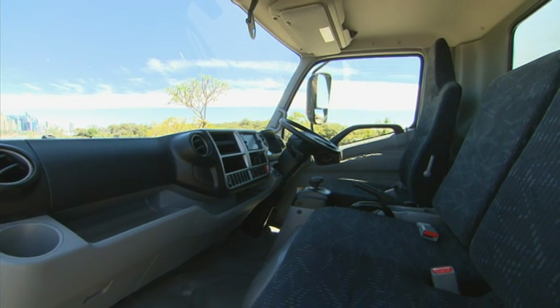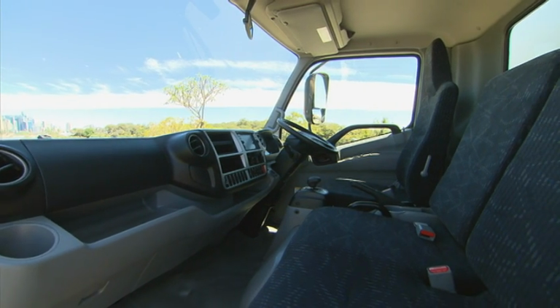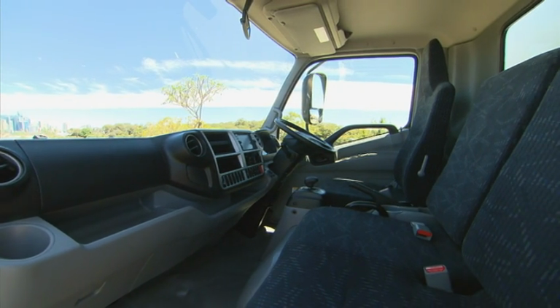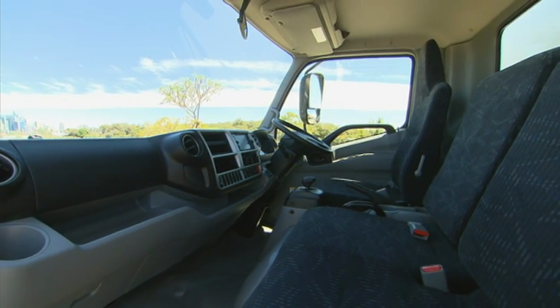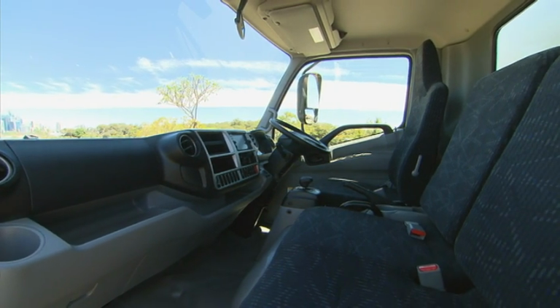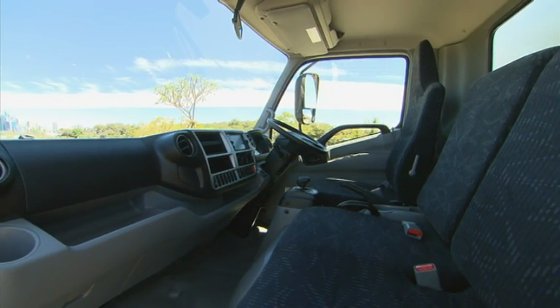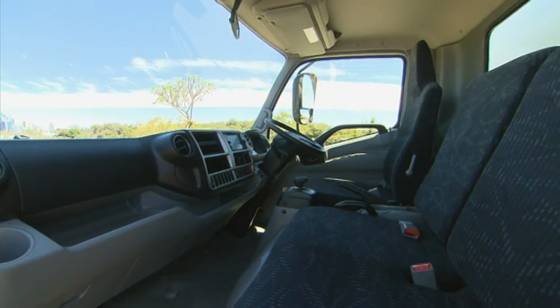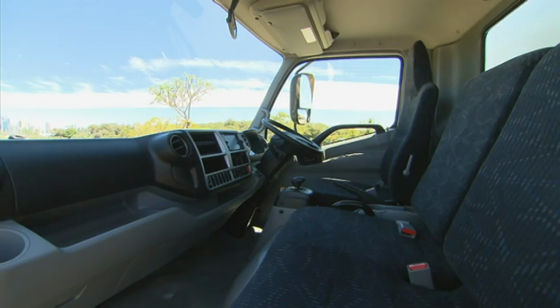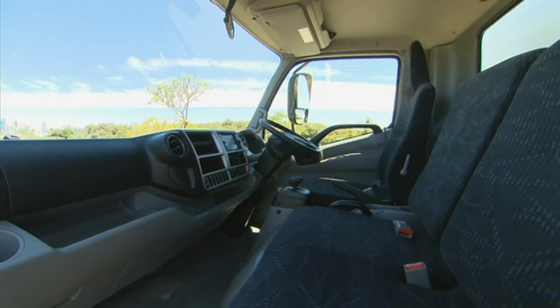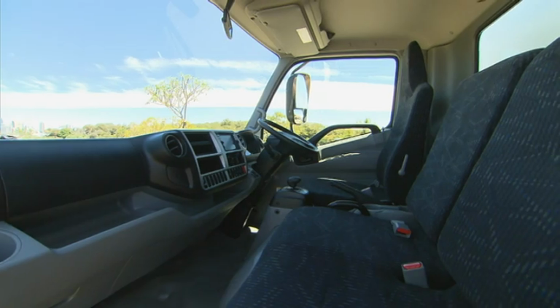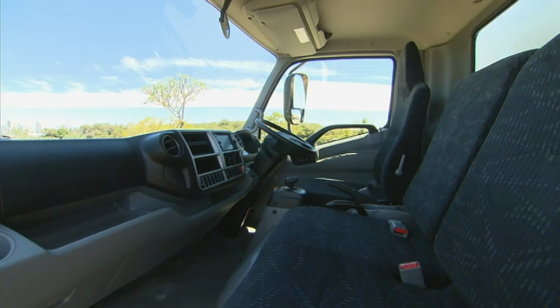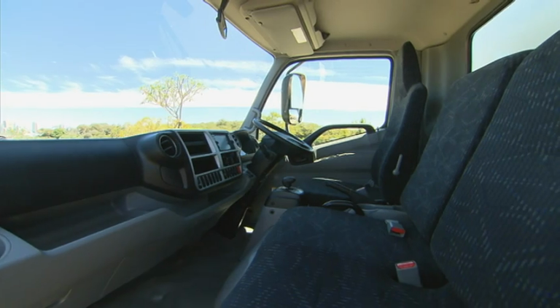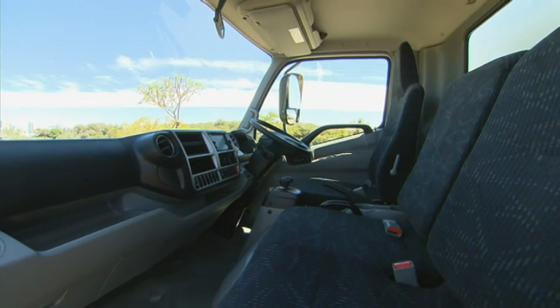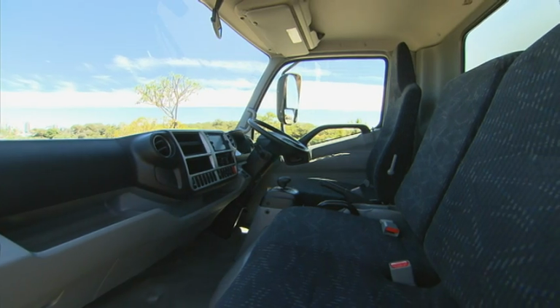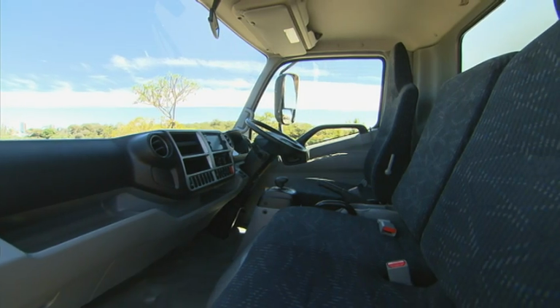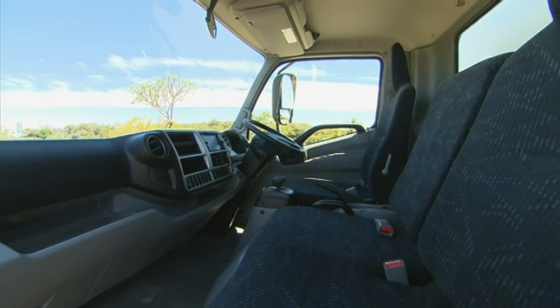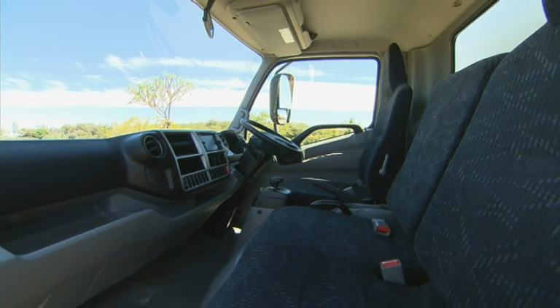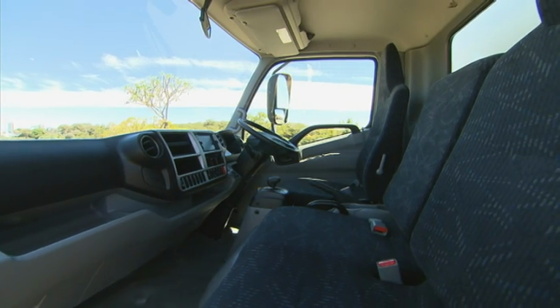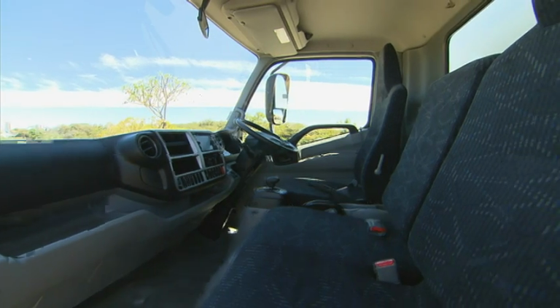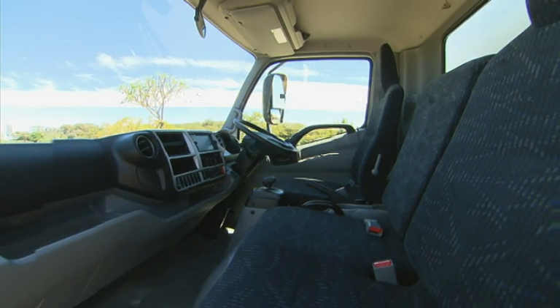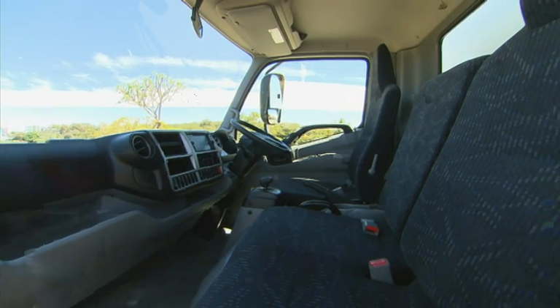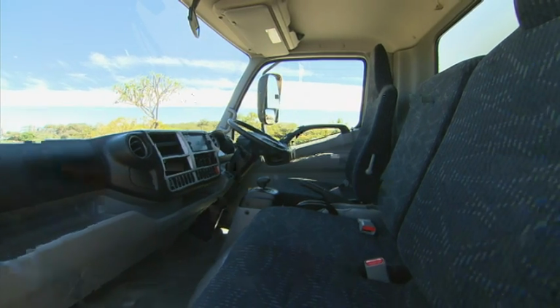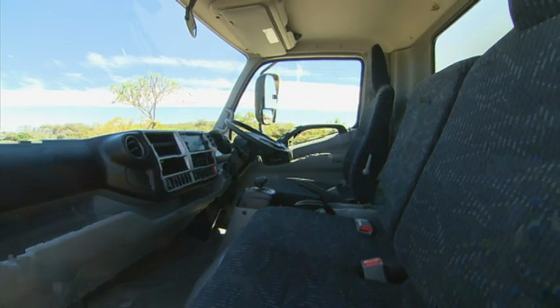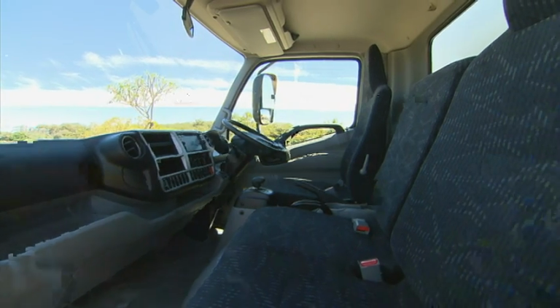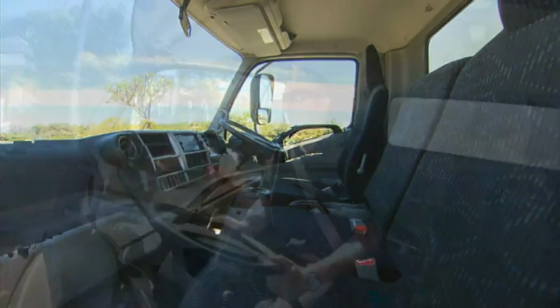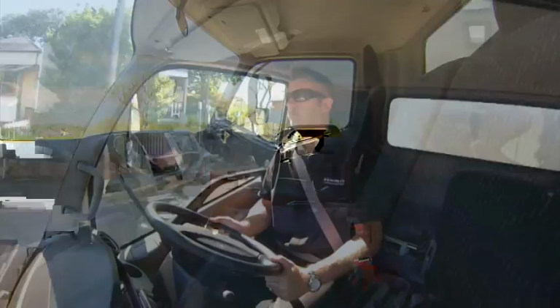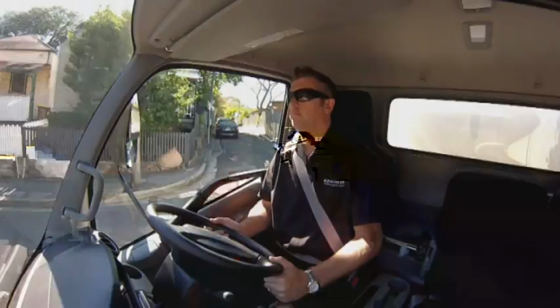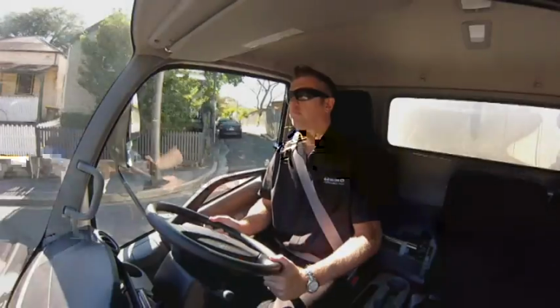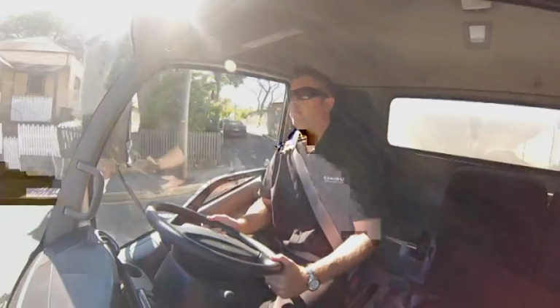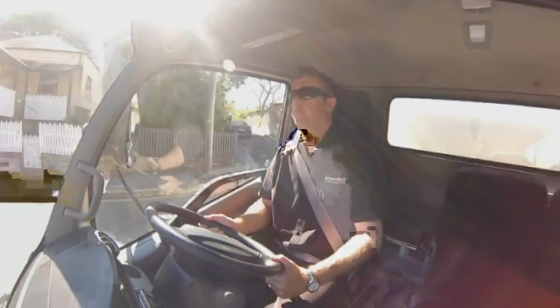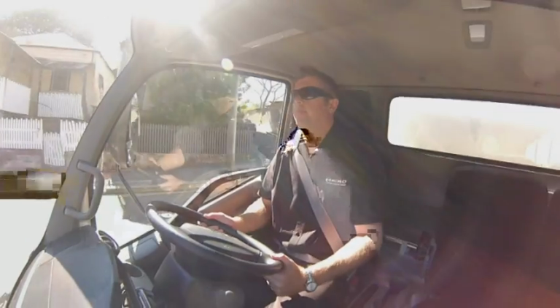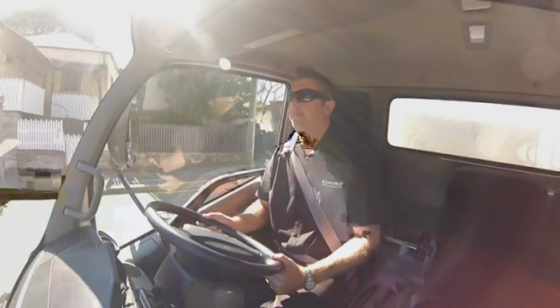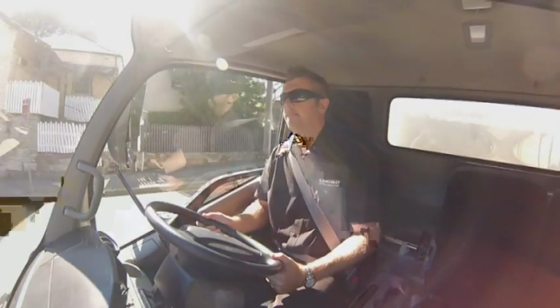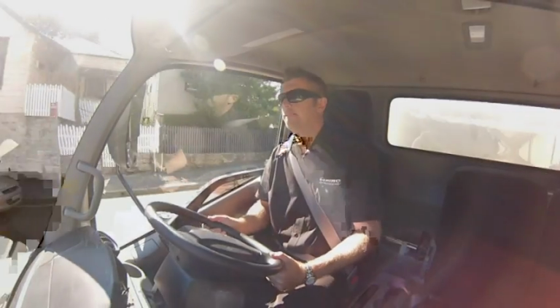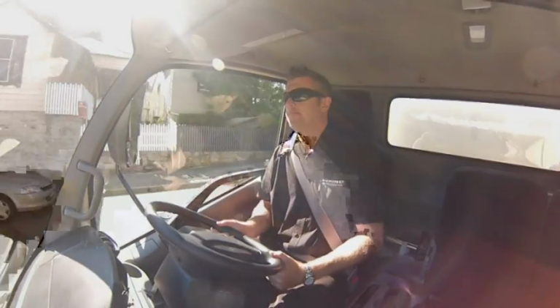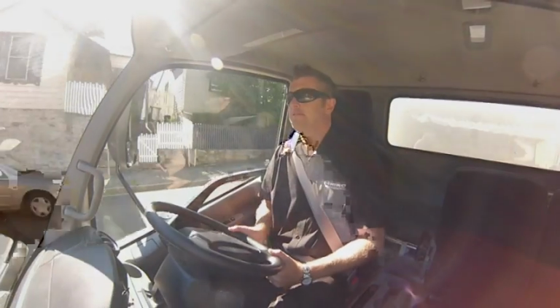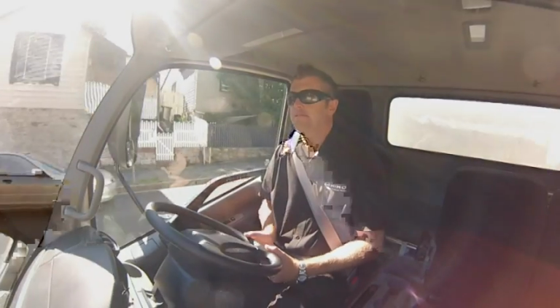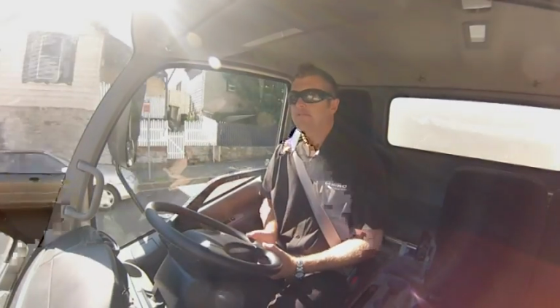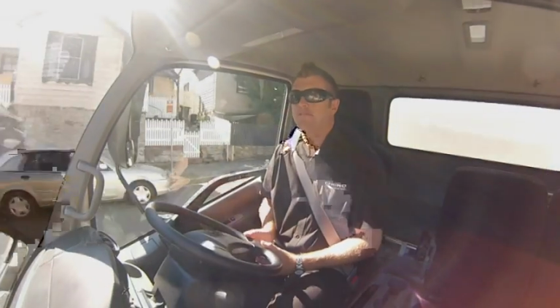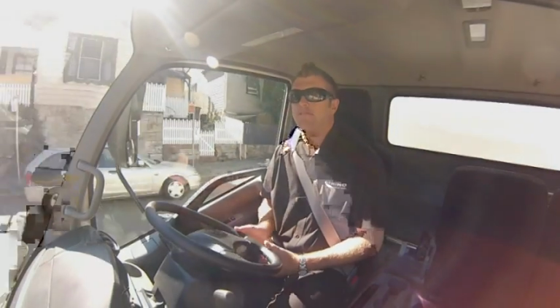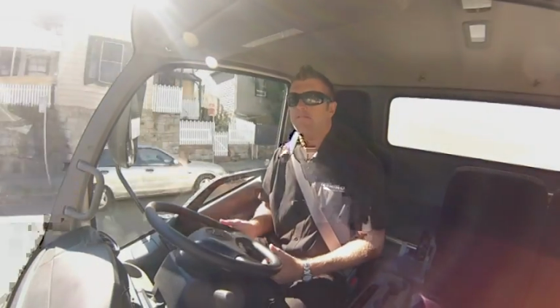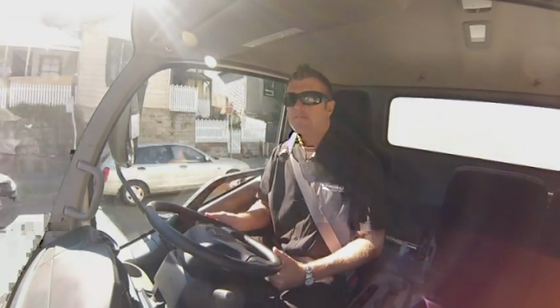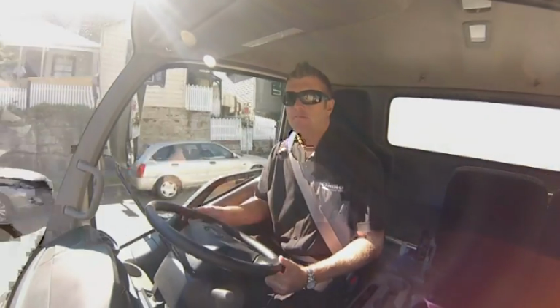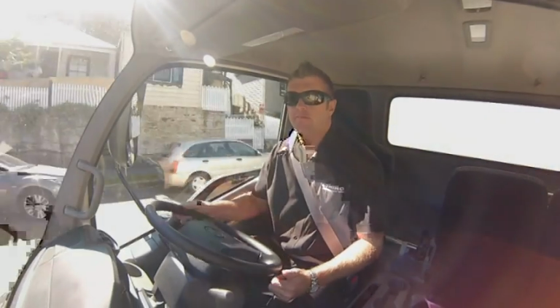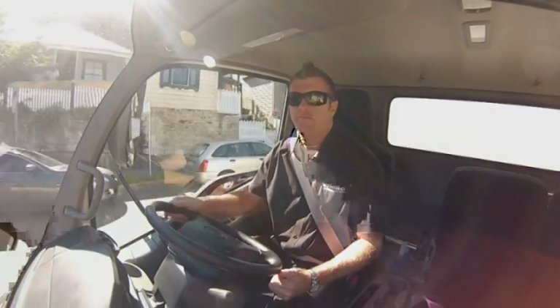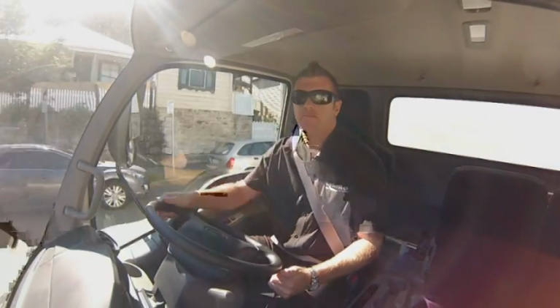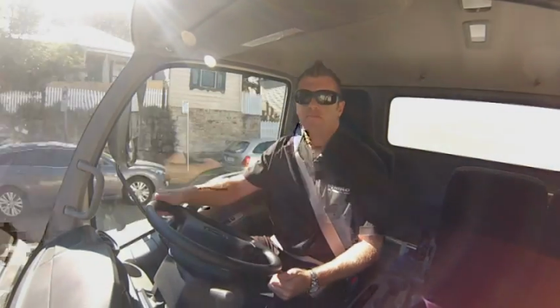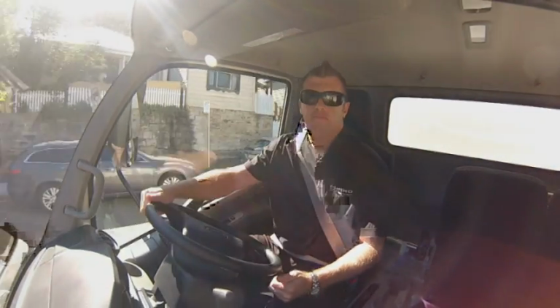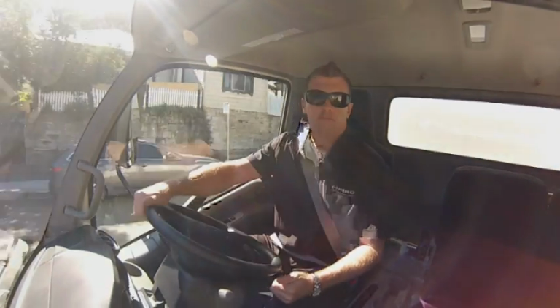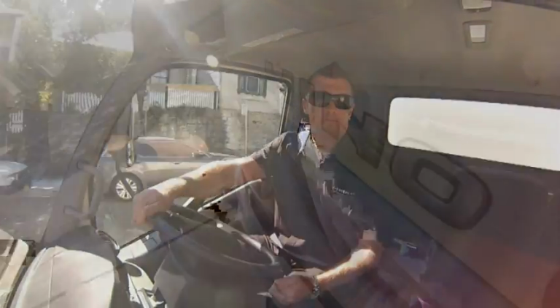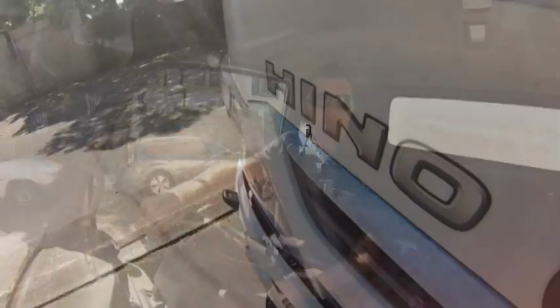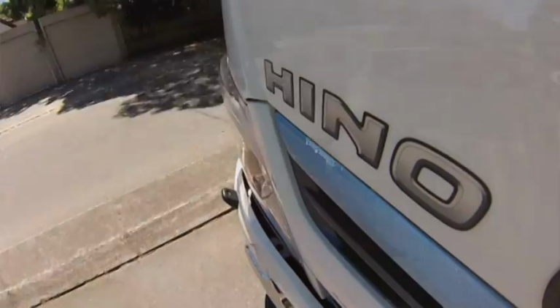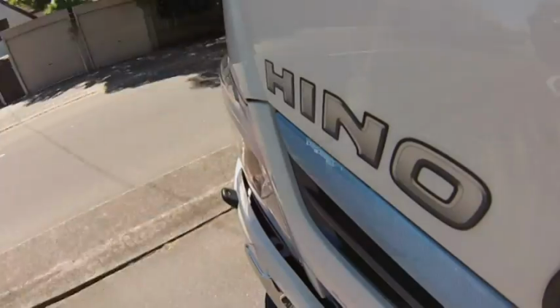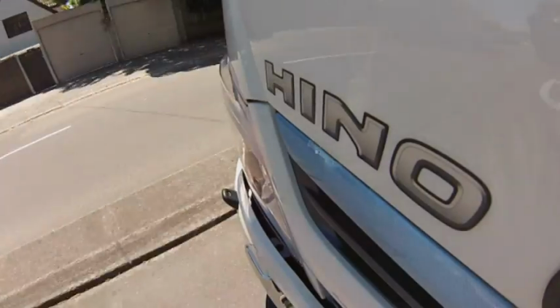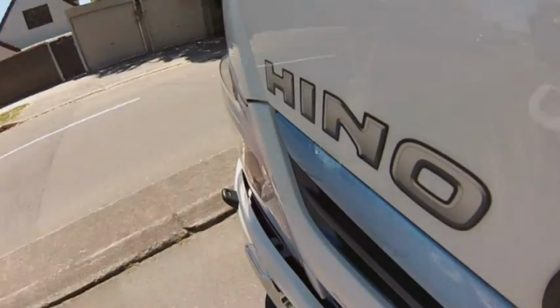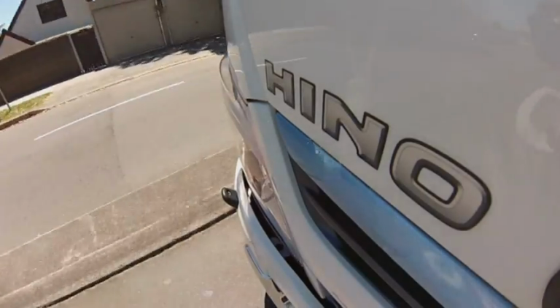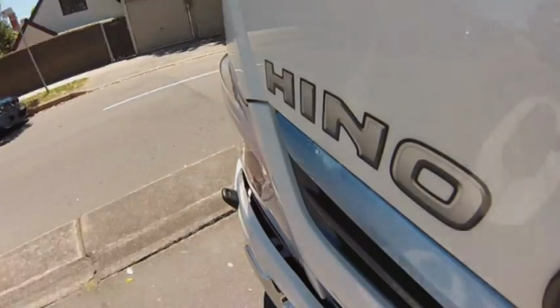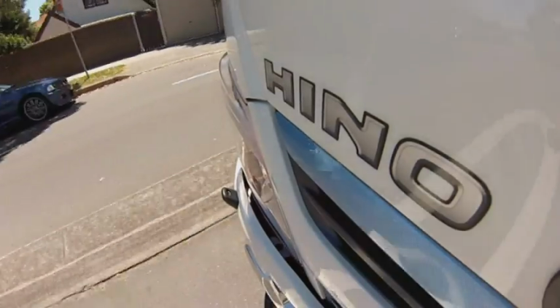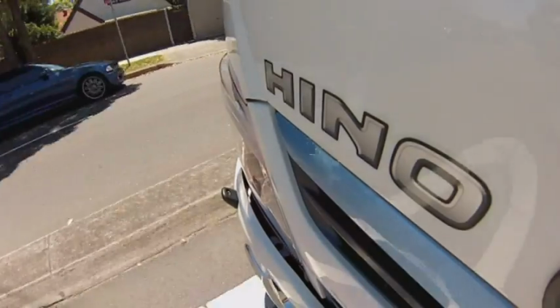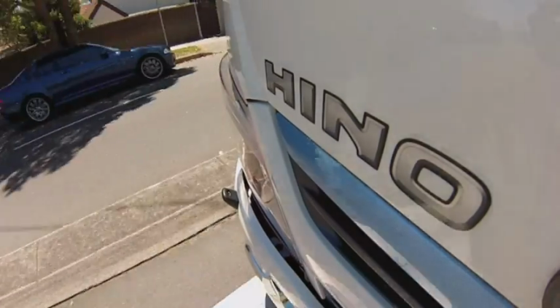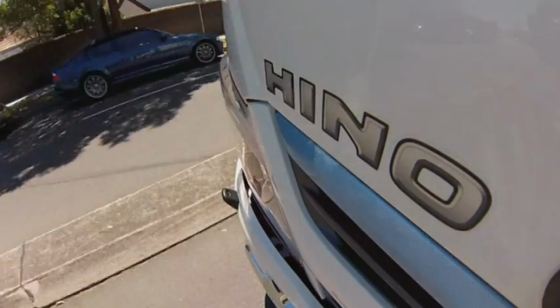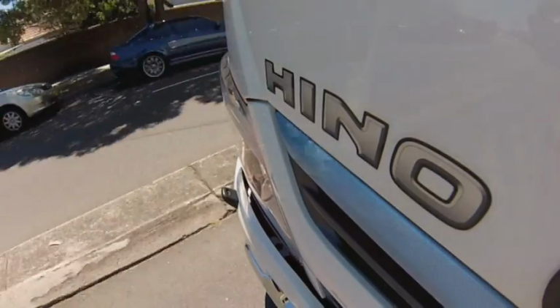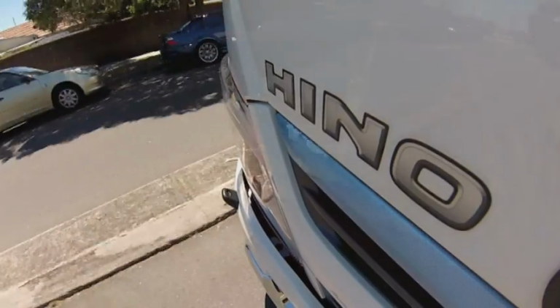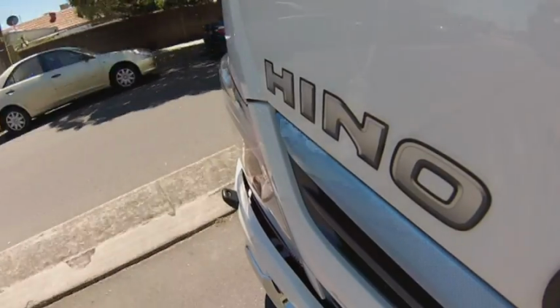Just like the entire 300 series range, the cabin has been completely re-engineered, providing drivers with class-leading comfort, convenience and safety.